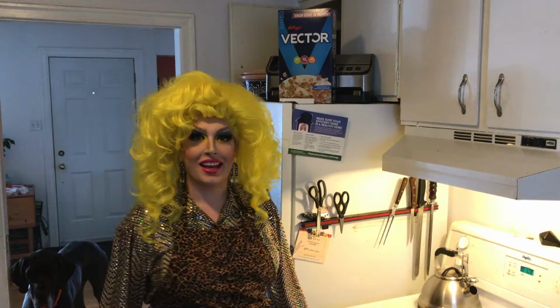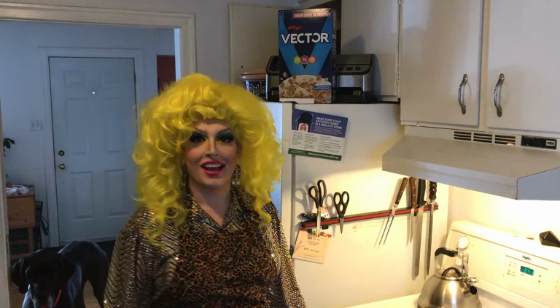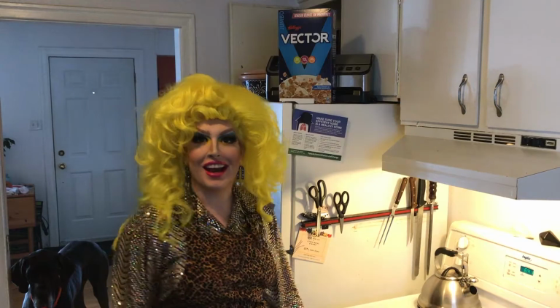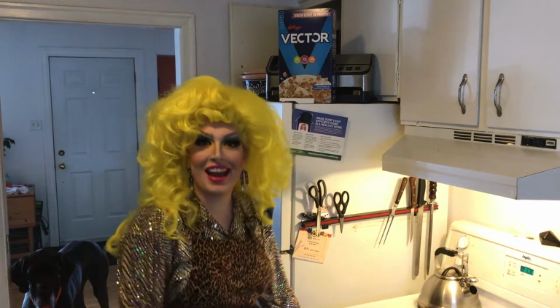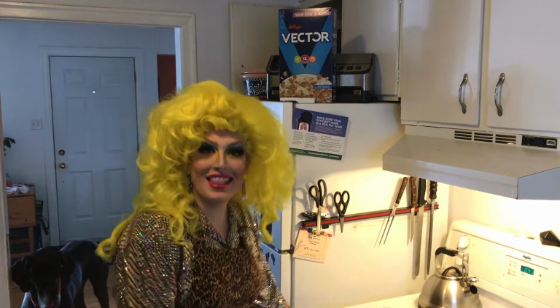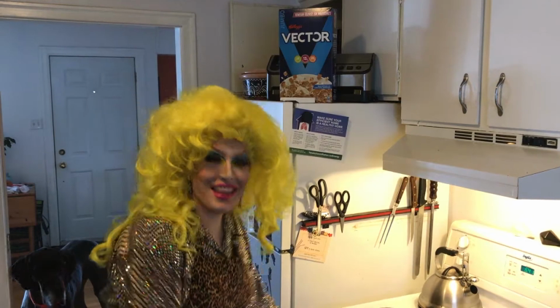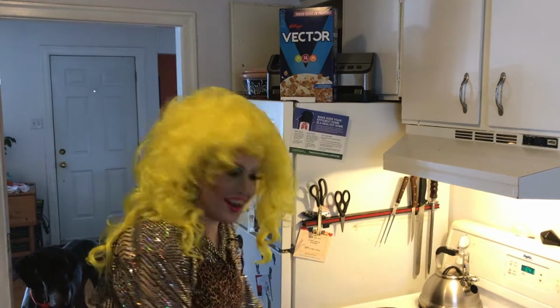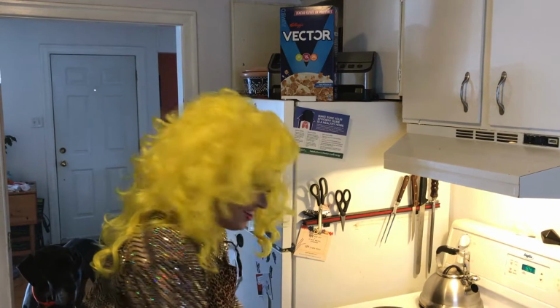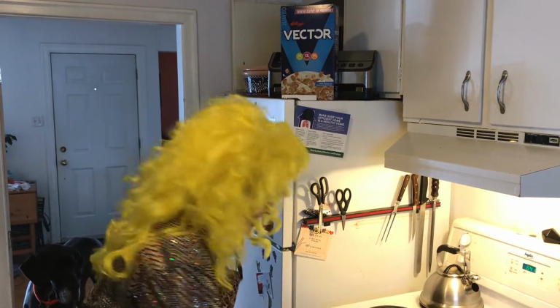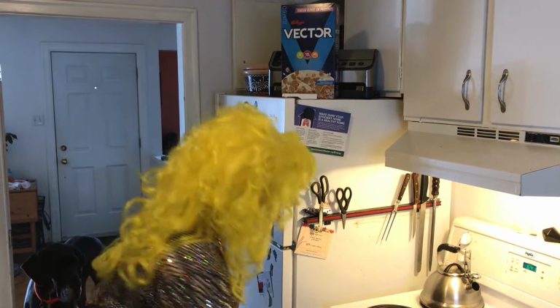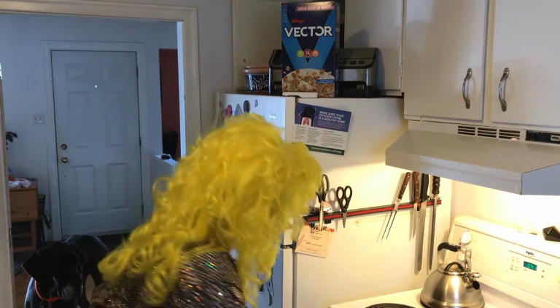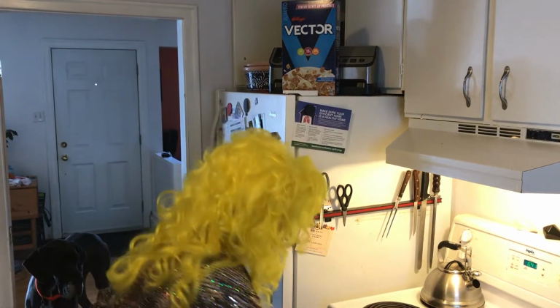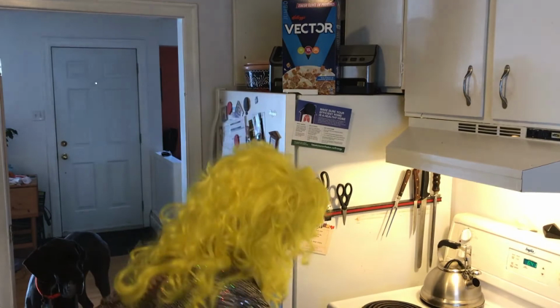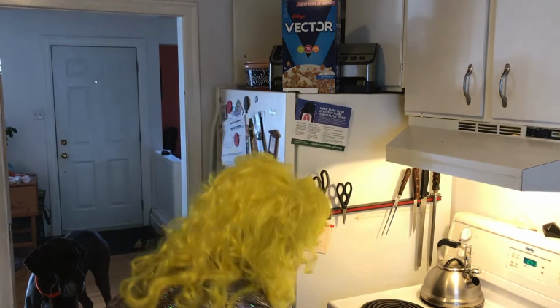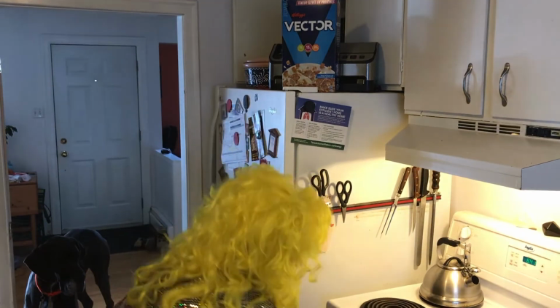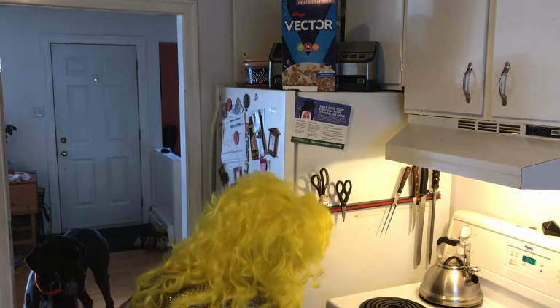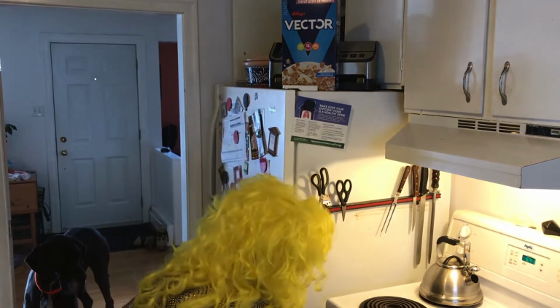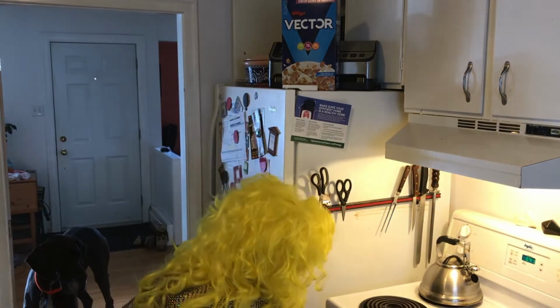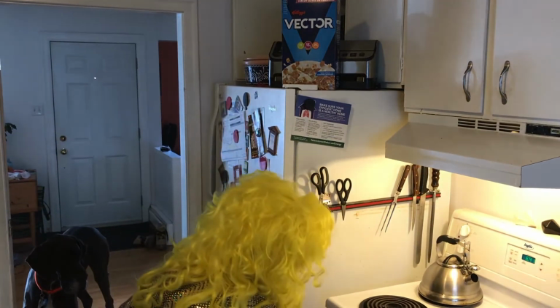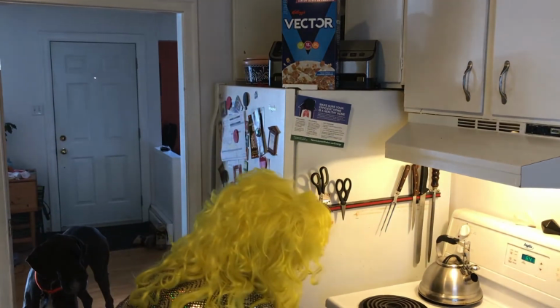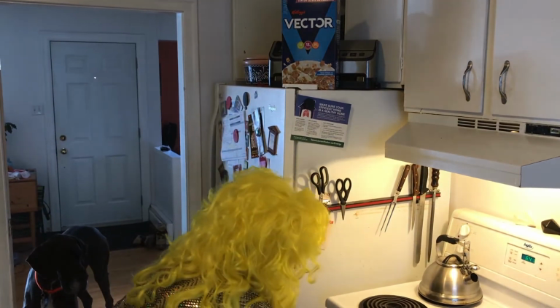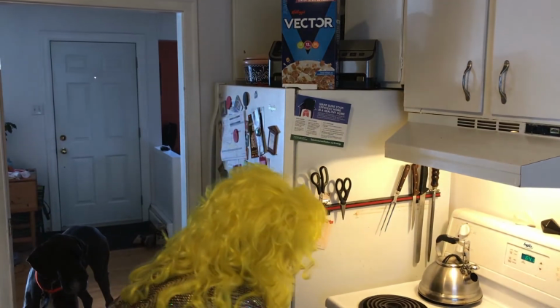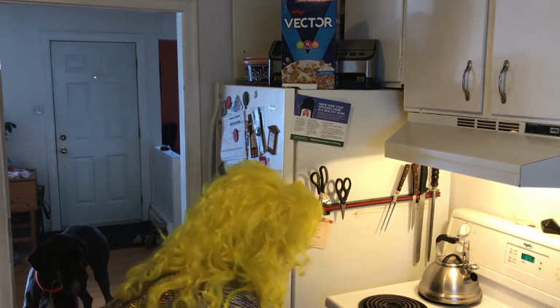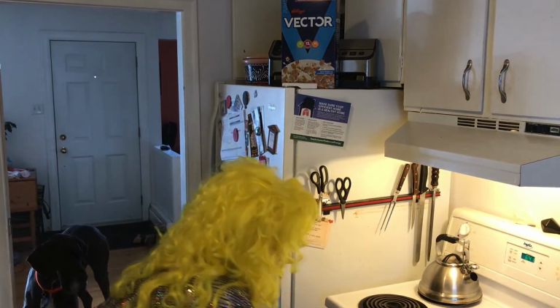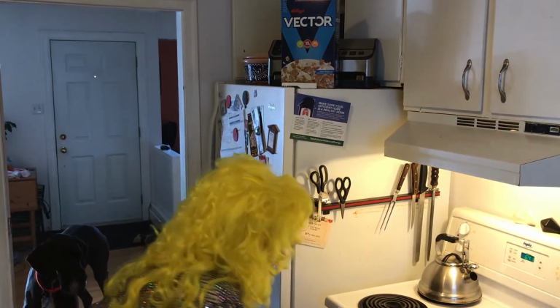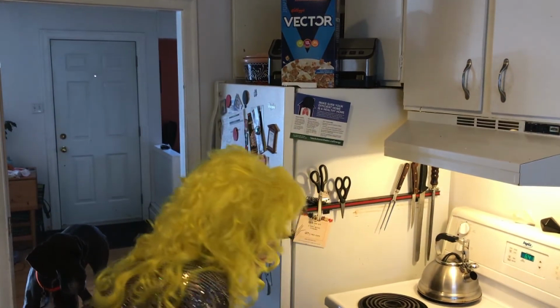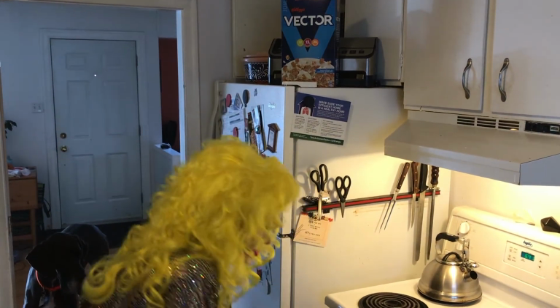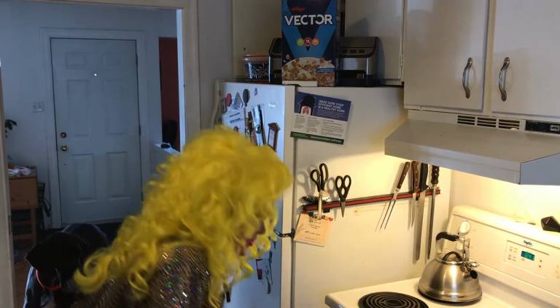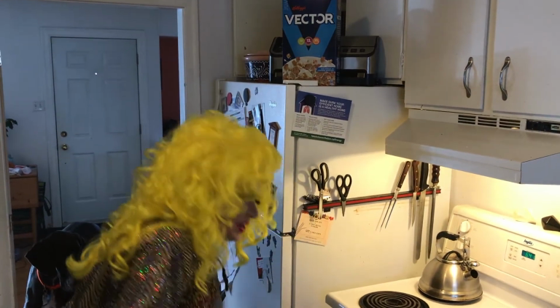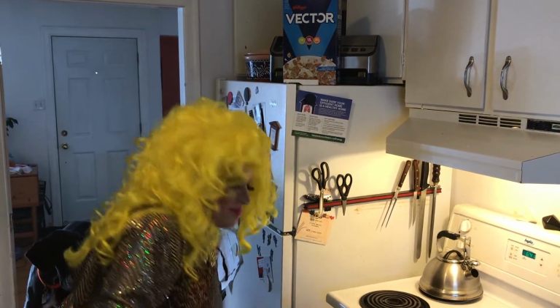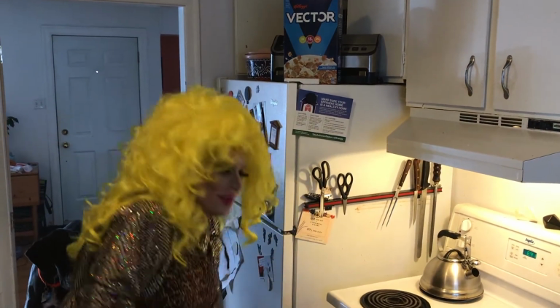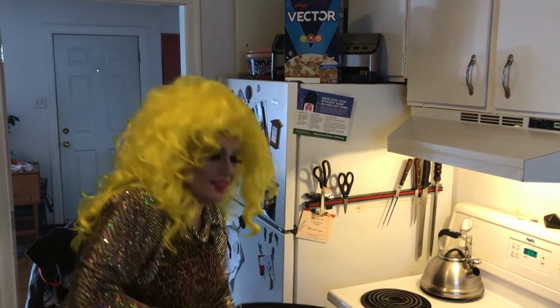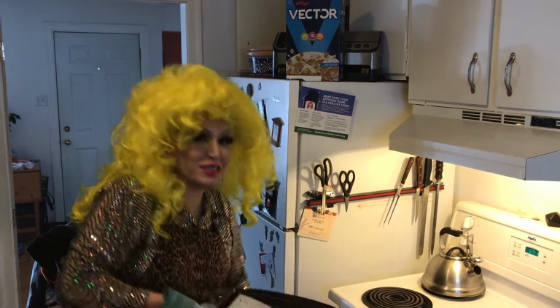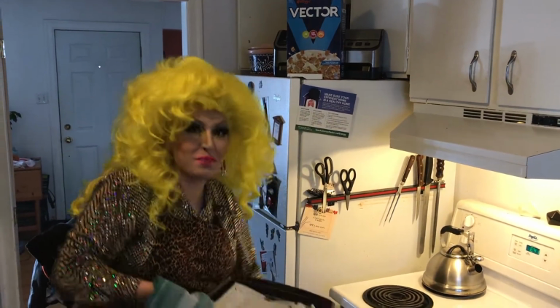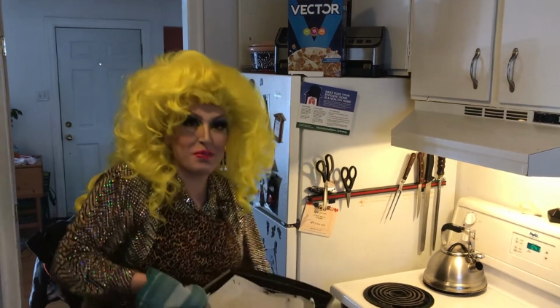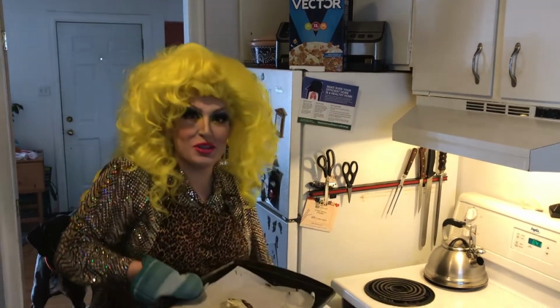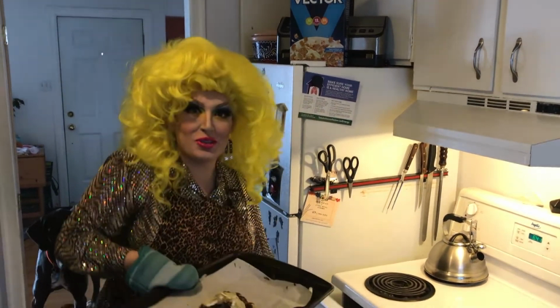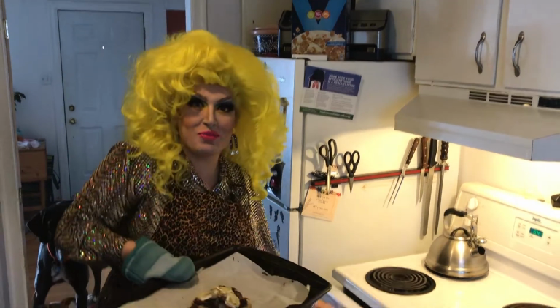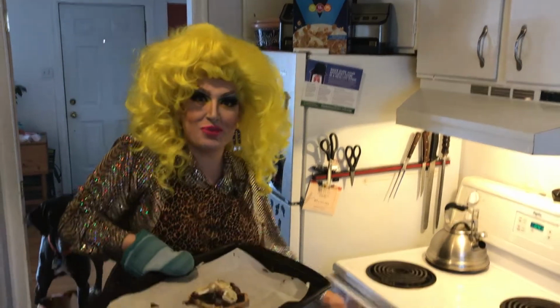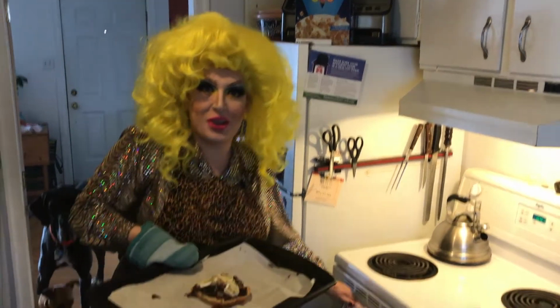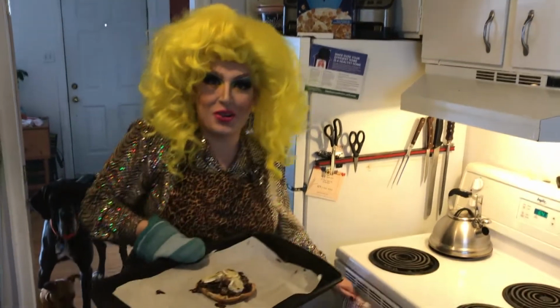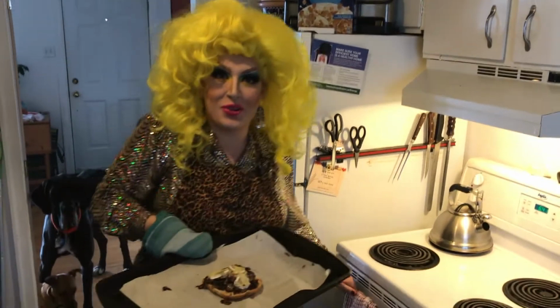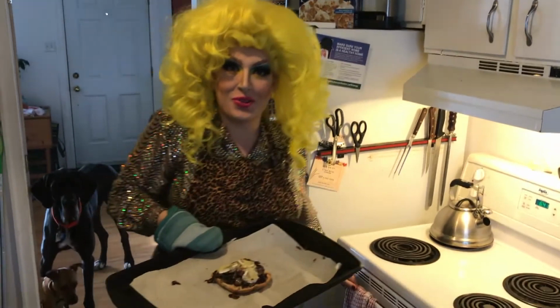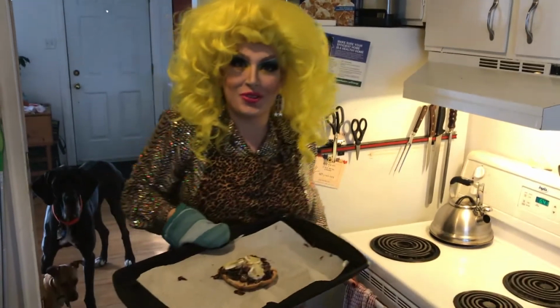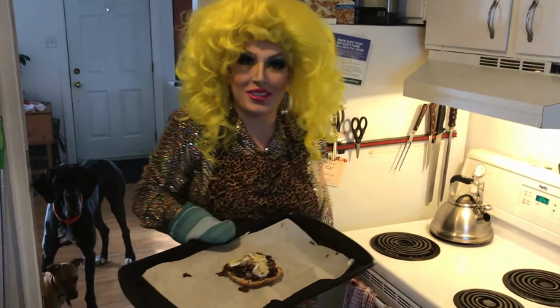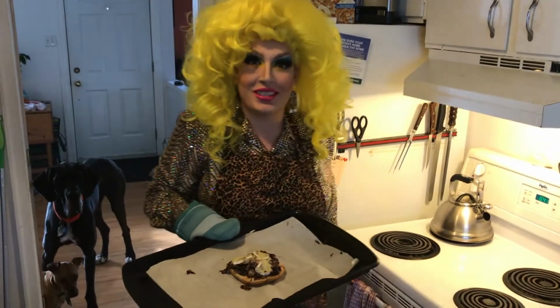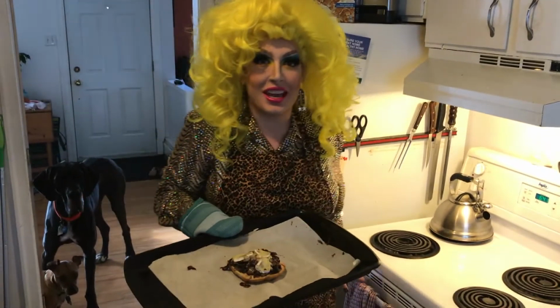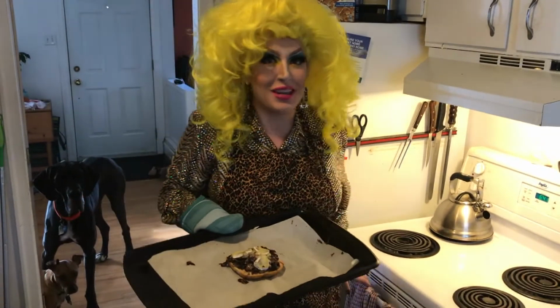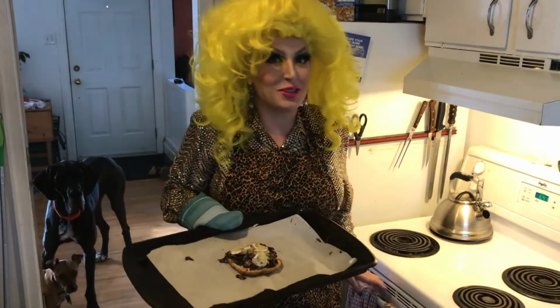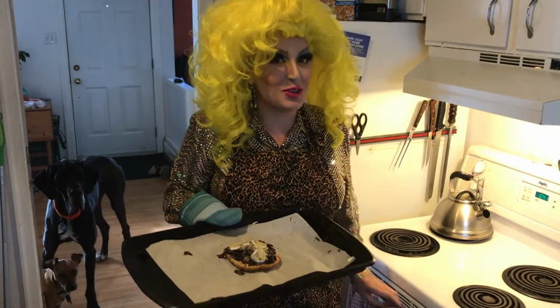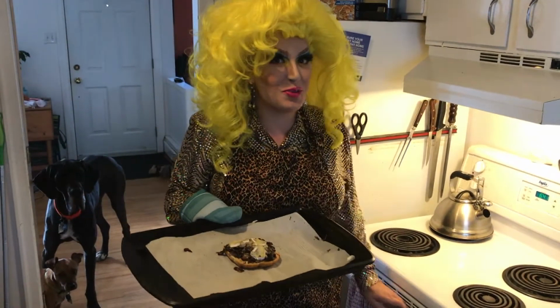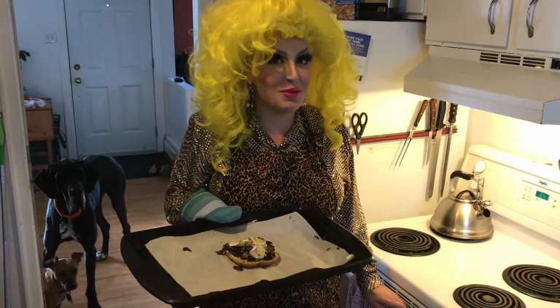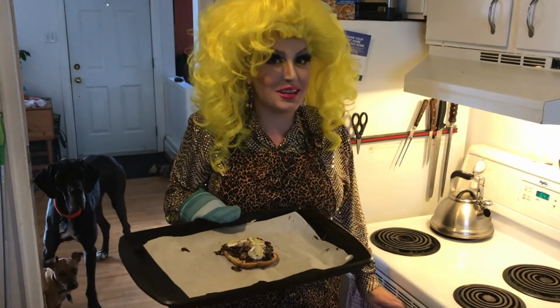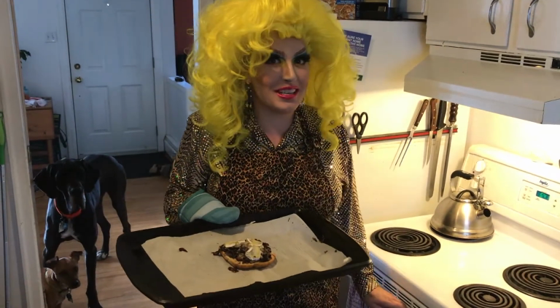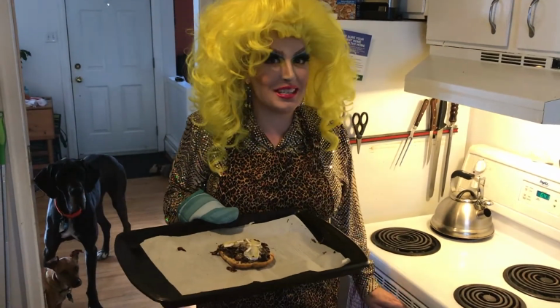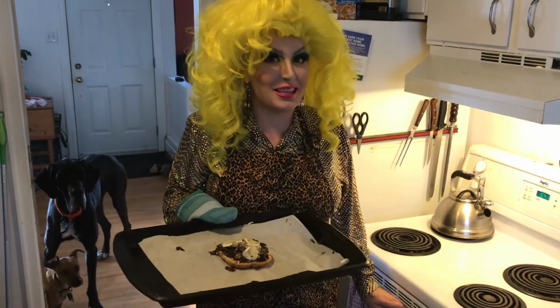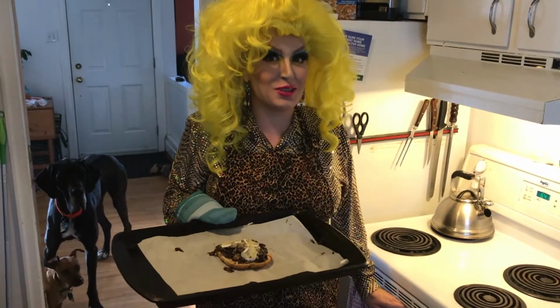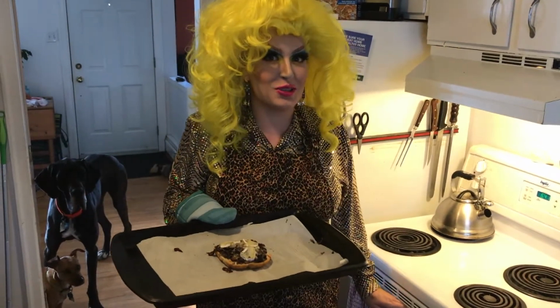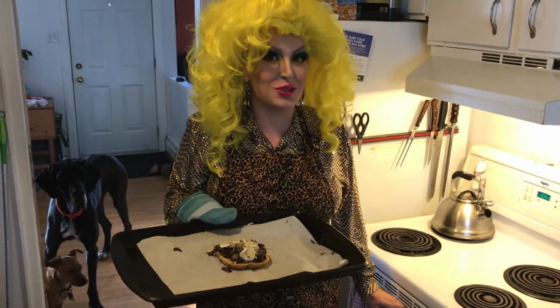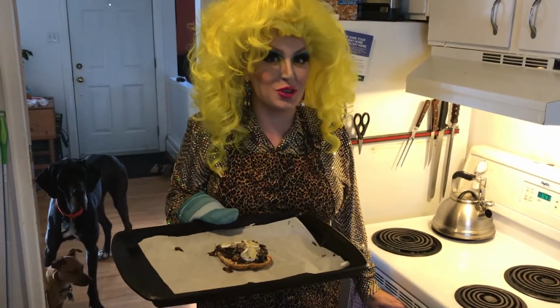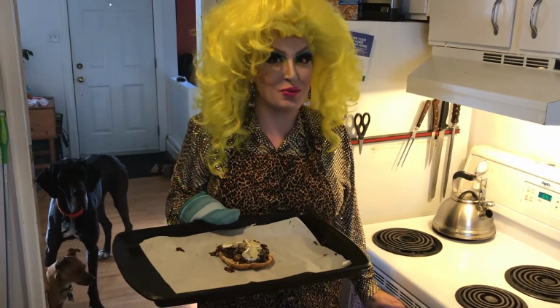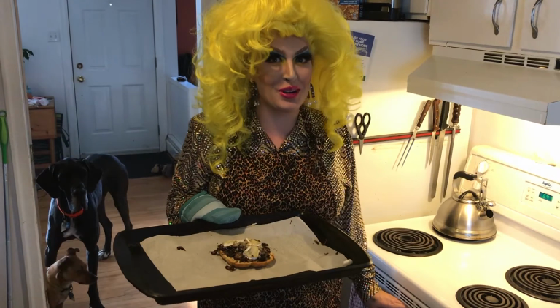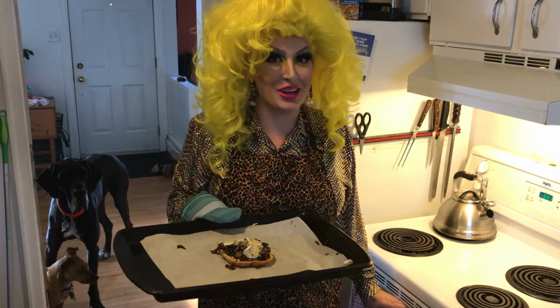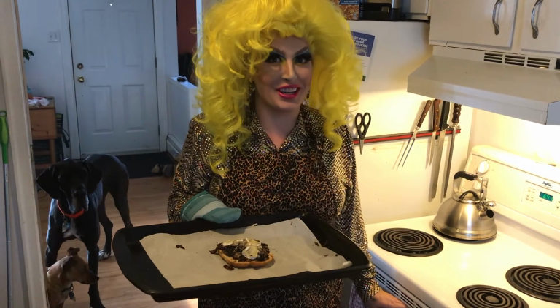Hi there! Today I'm going to show you how to make these mushroom toast. It's super easy and super good.